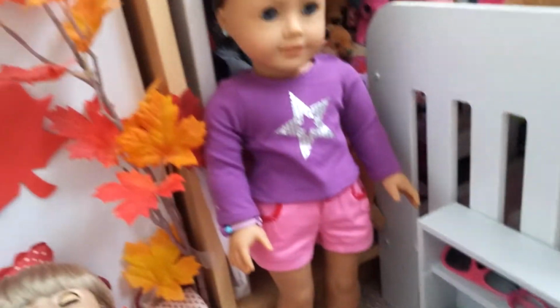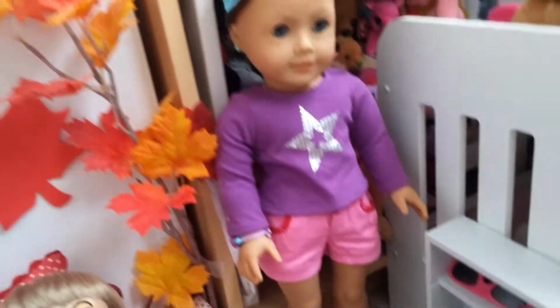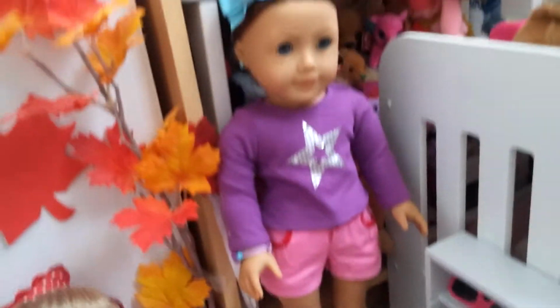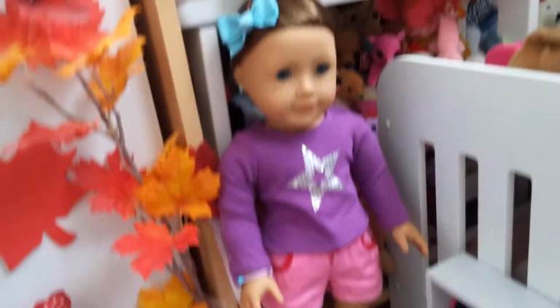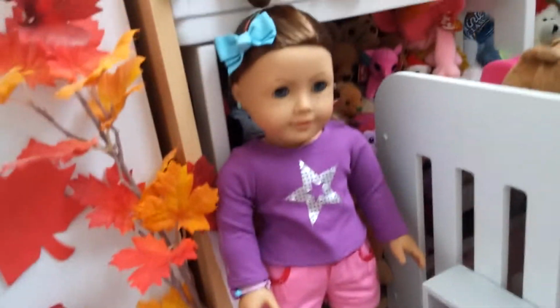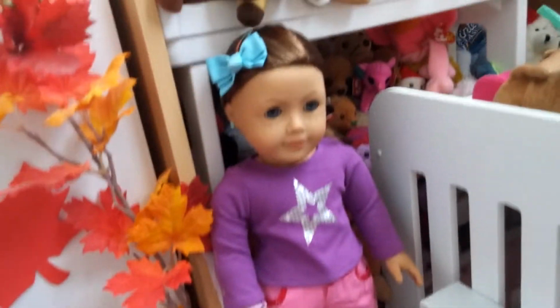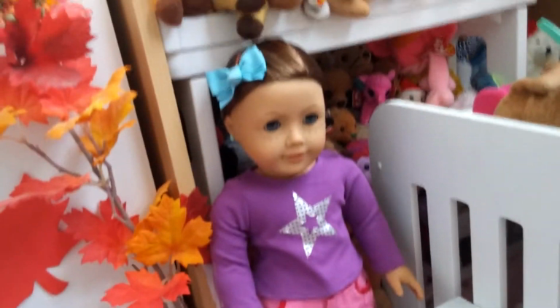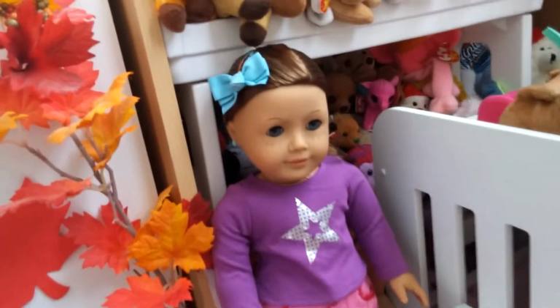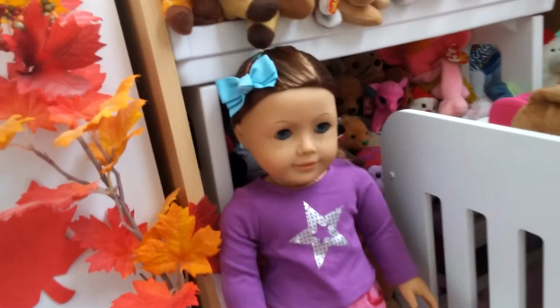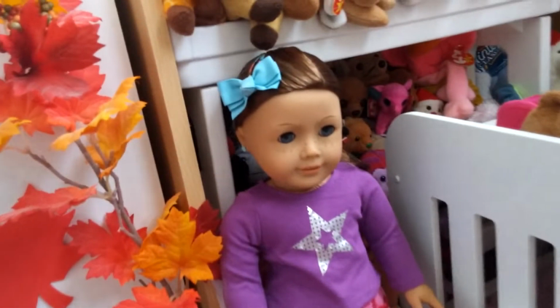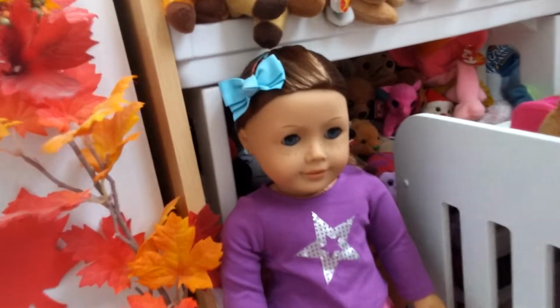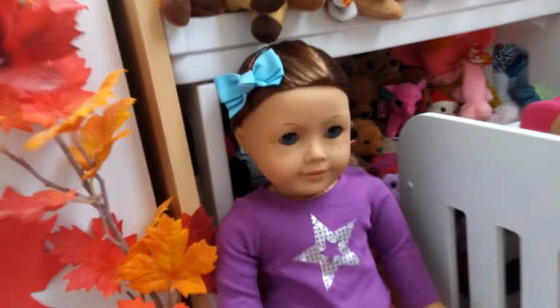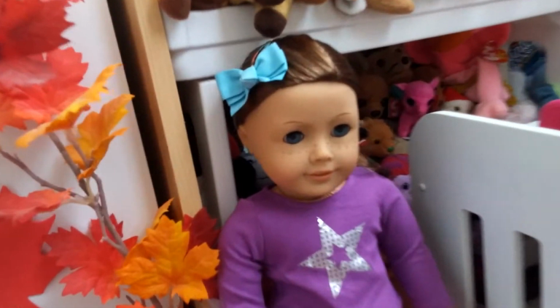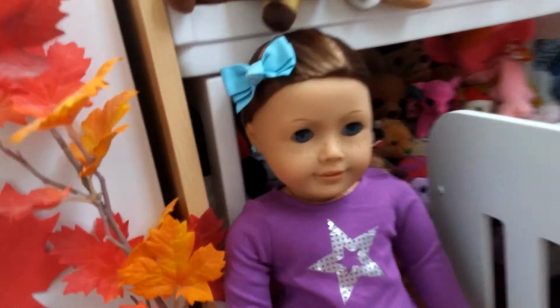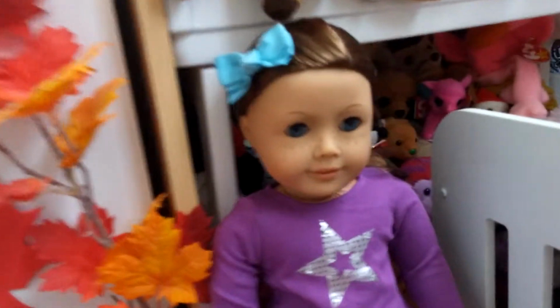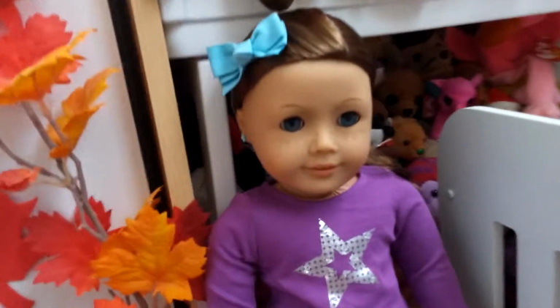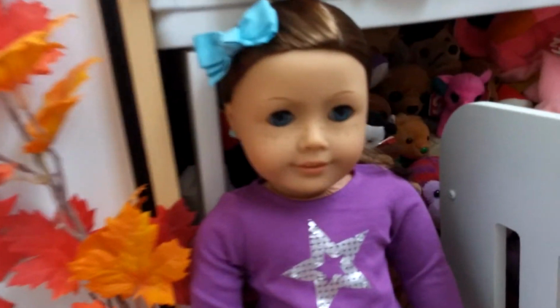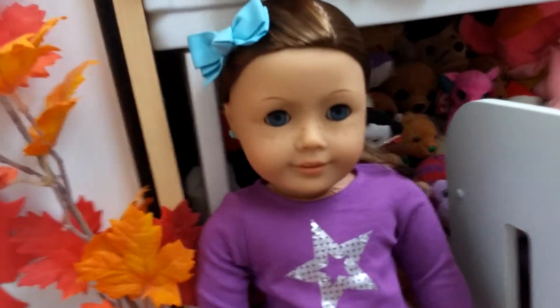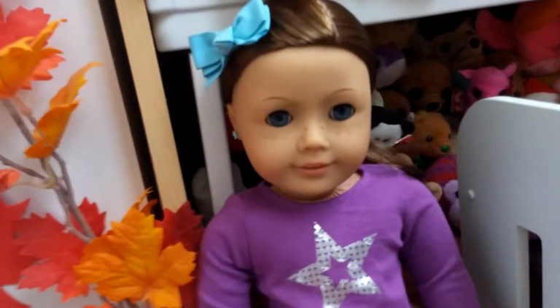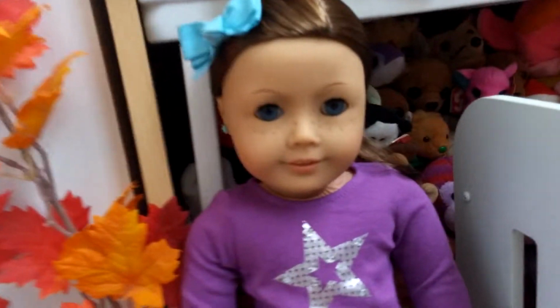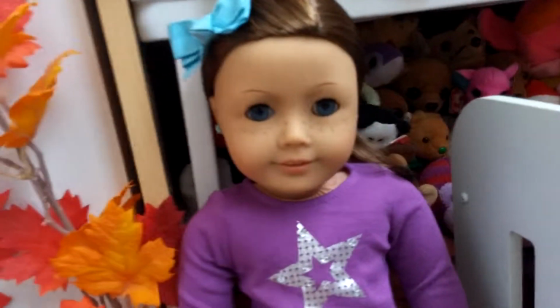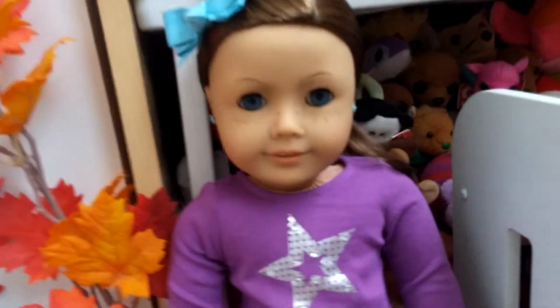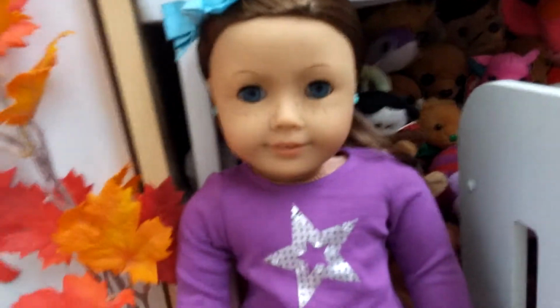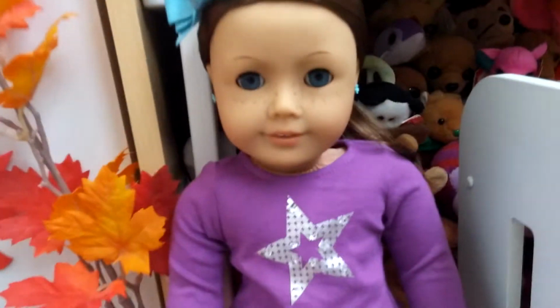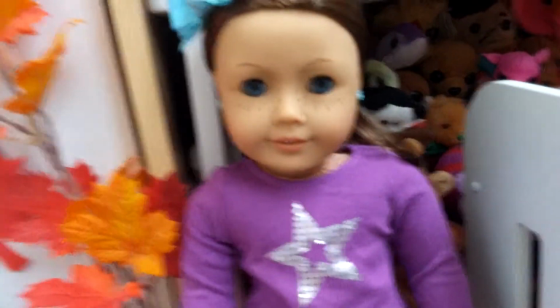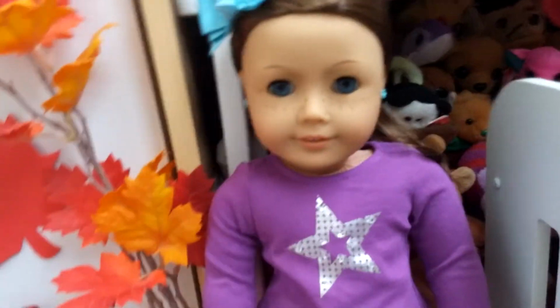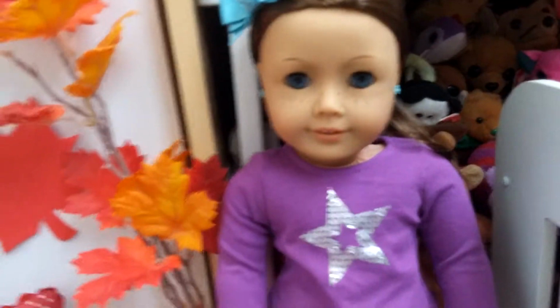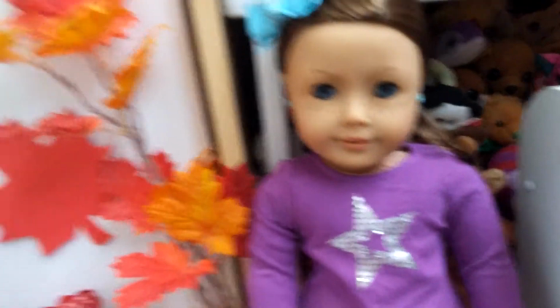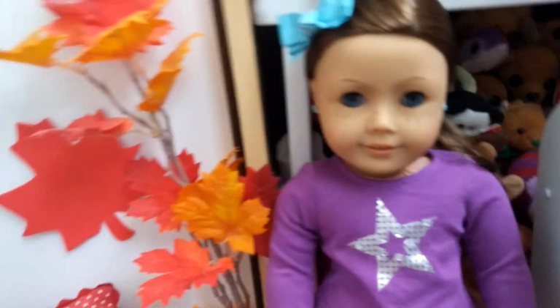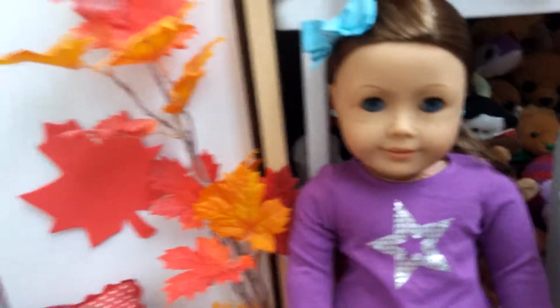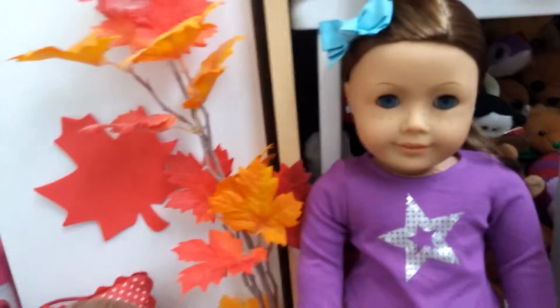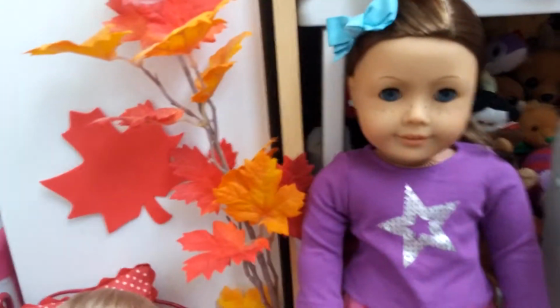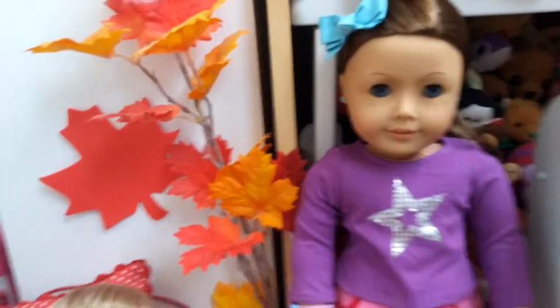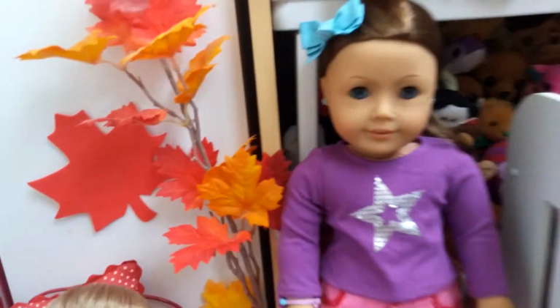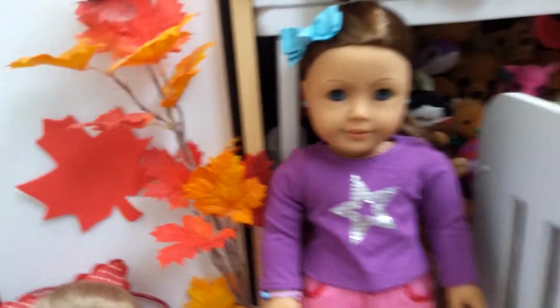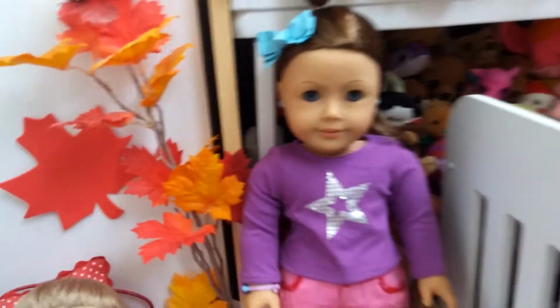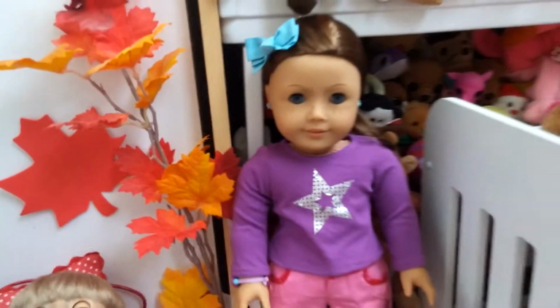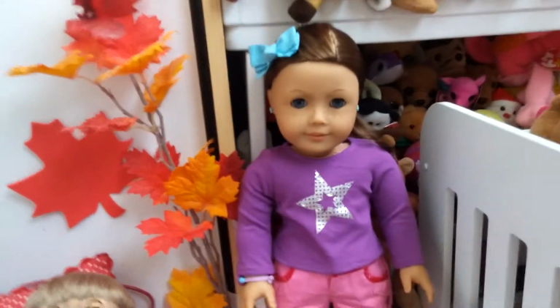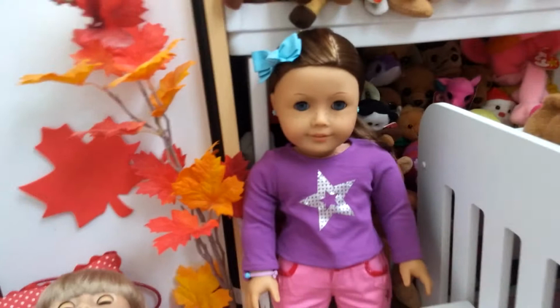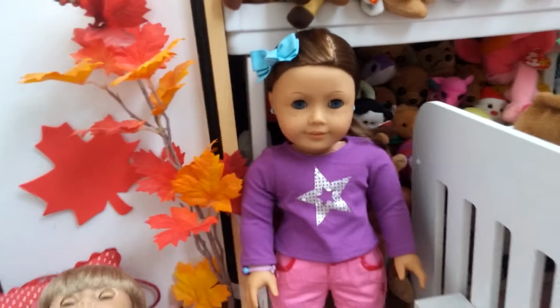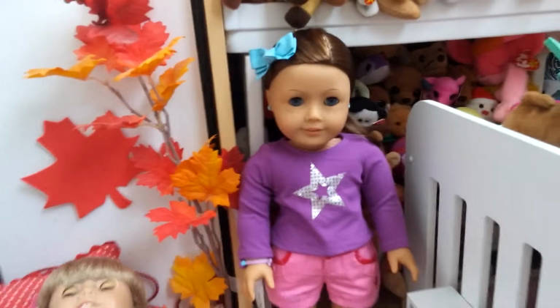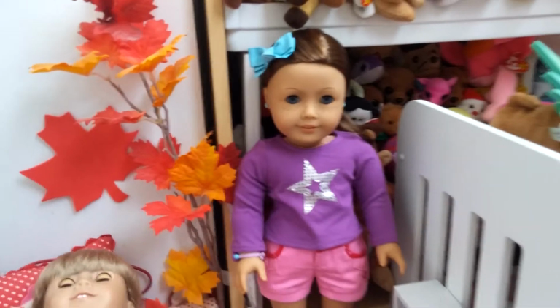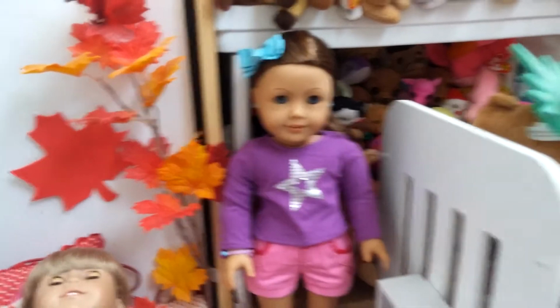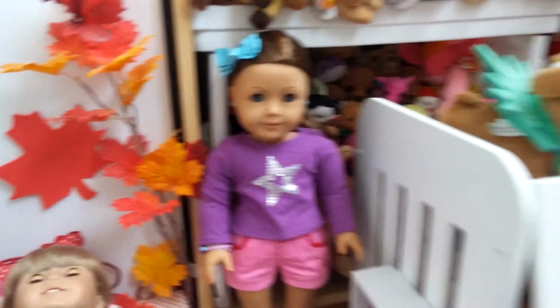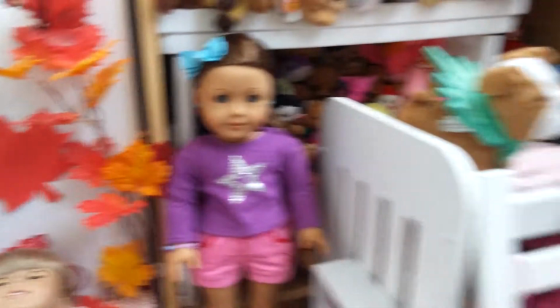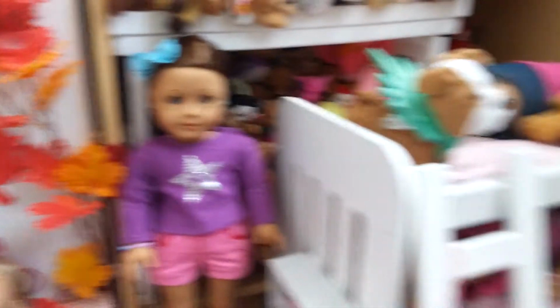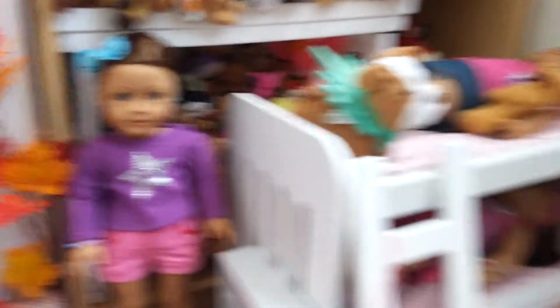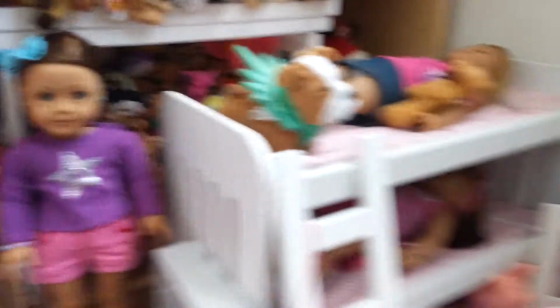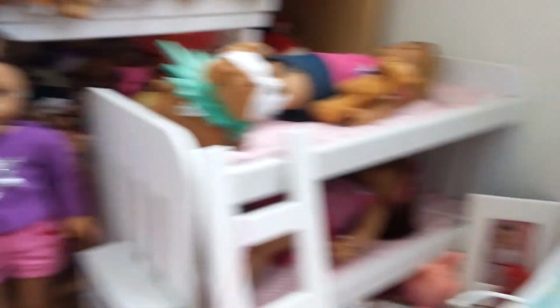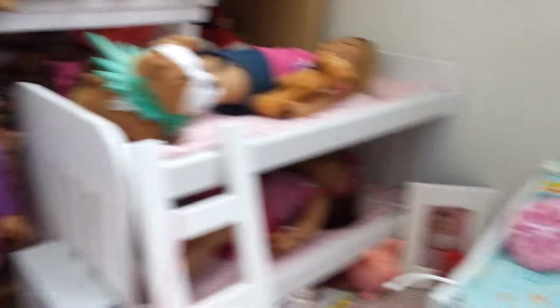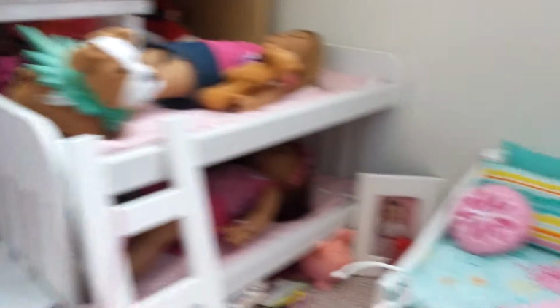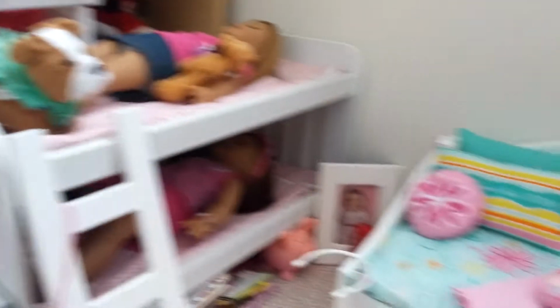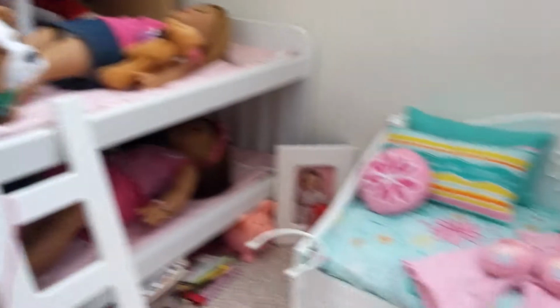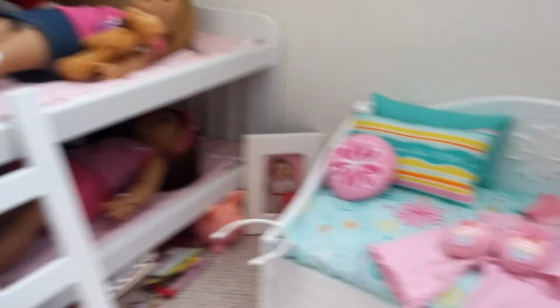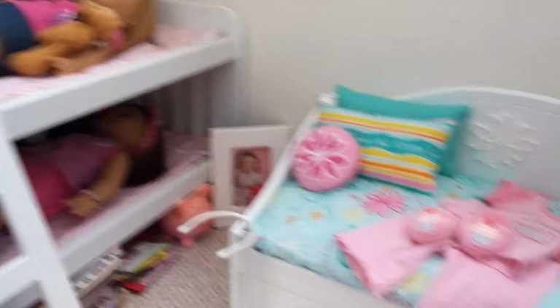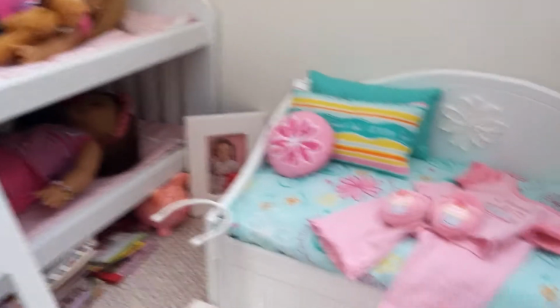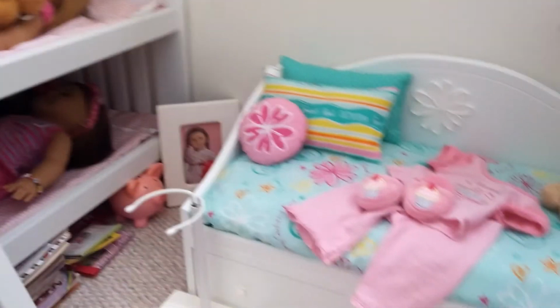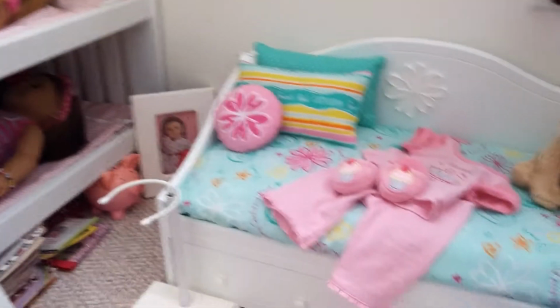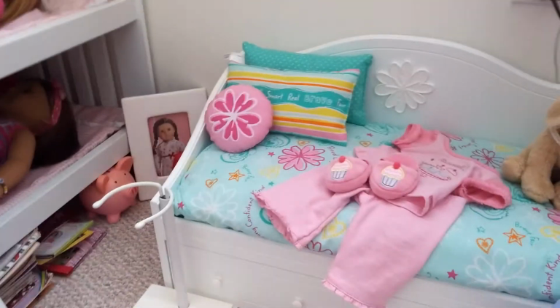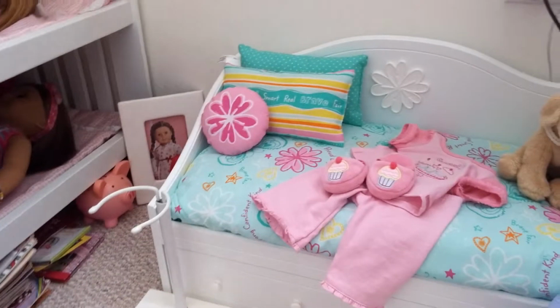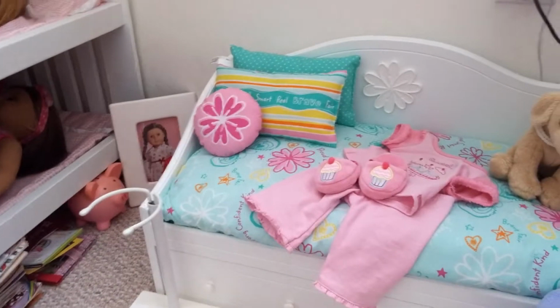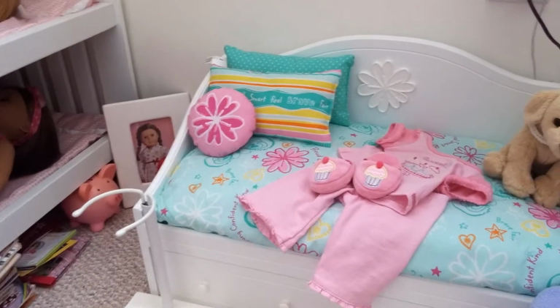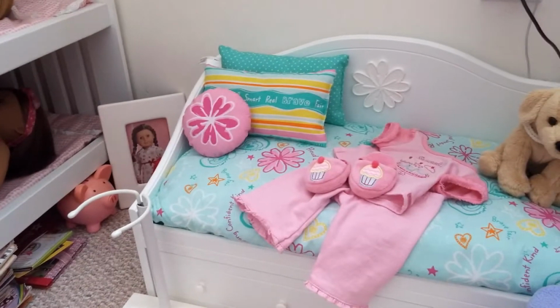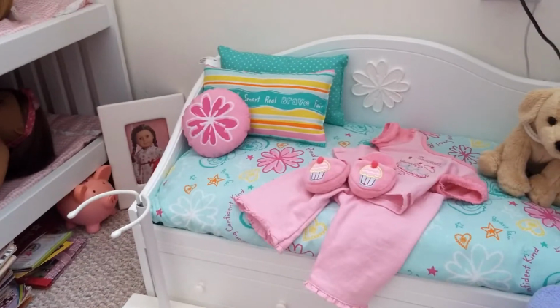This is my doll Spring, number 23. And that trundle bed over here is actually her bed.